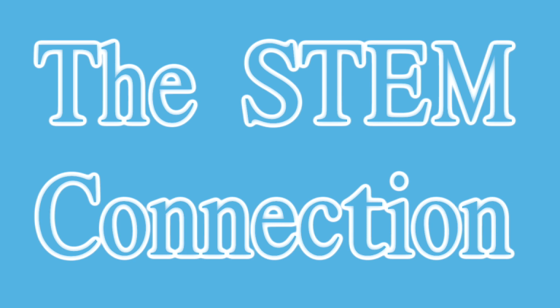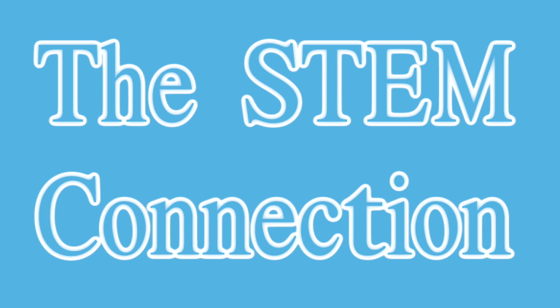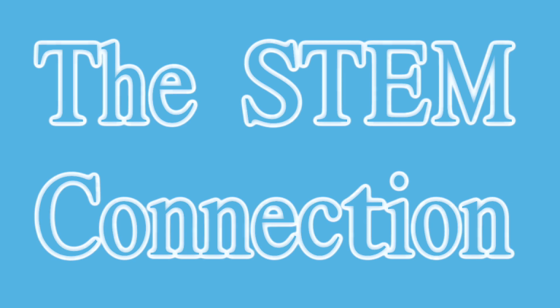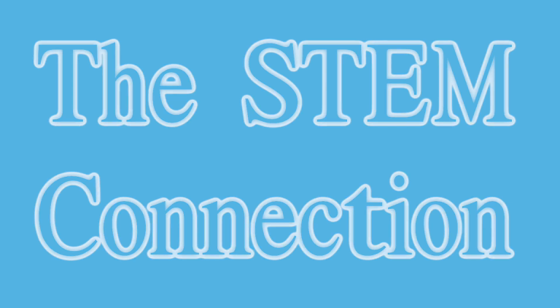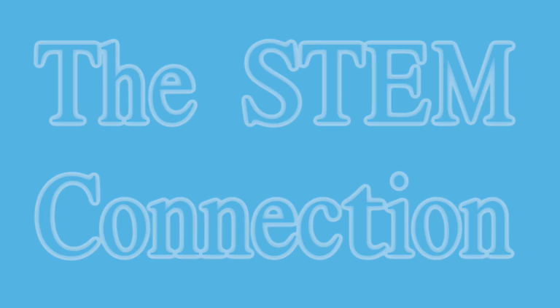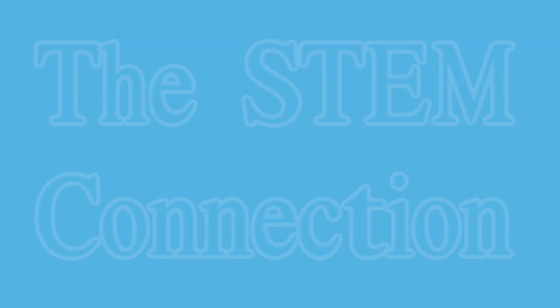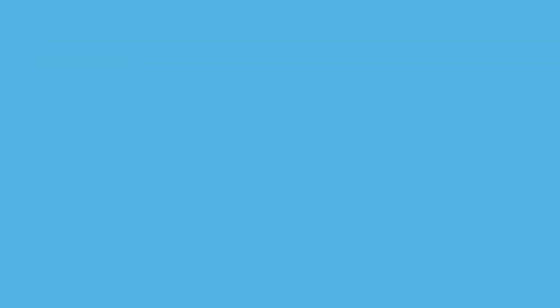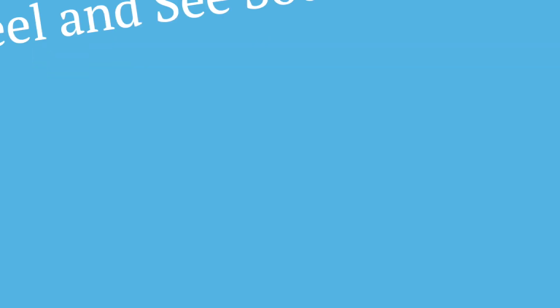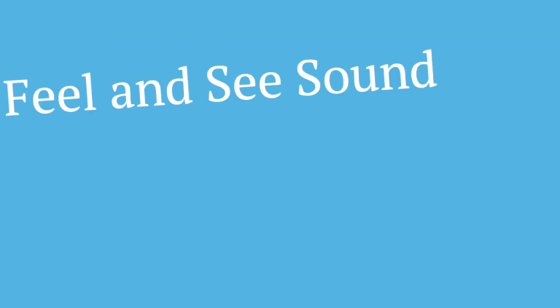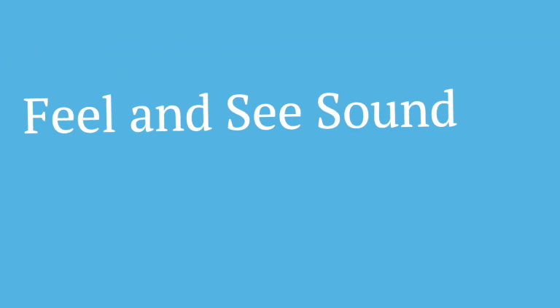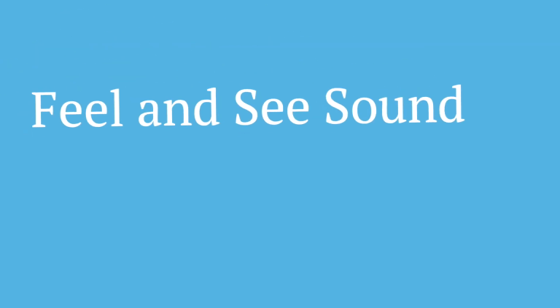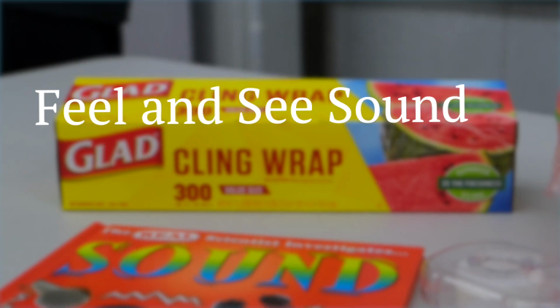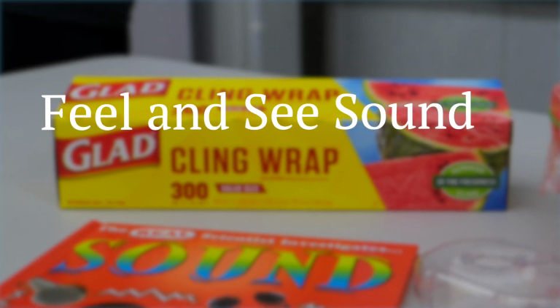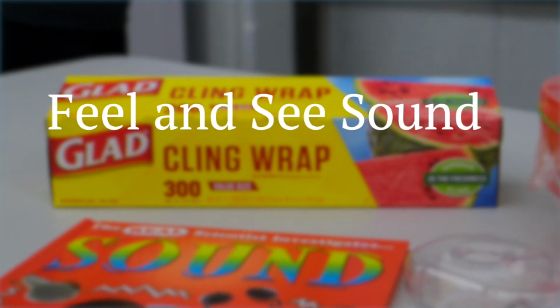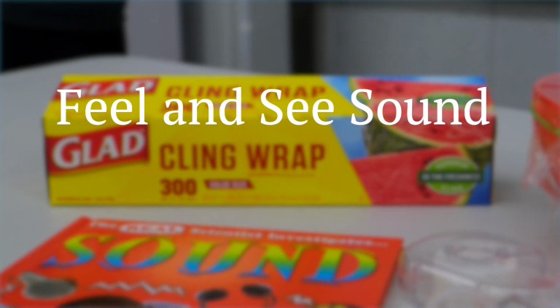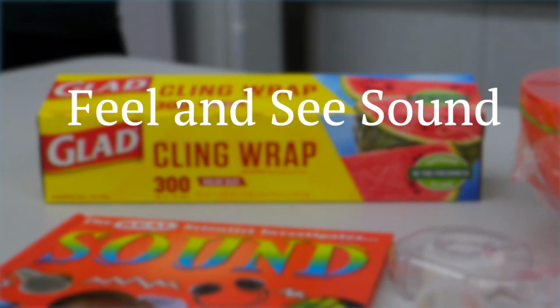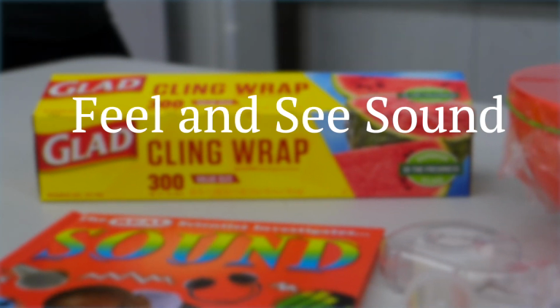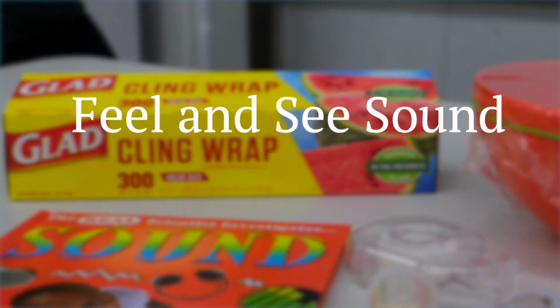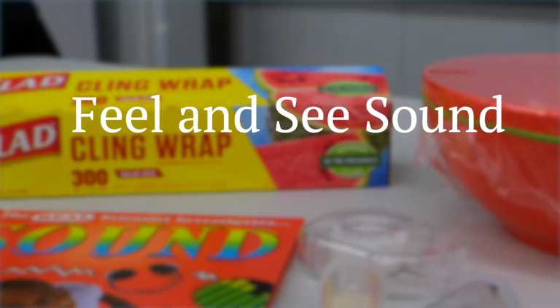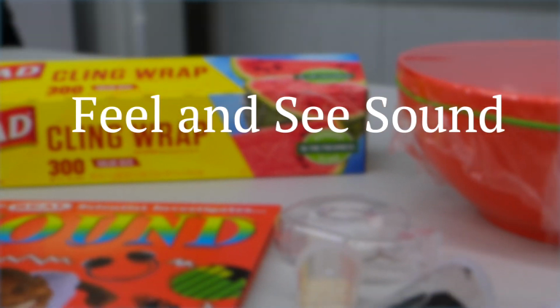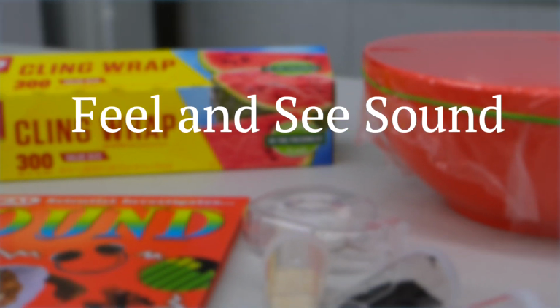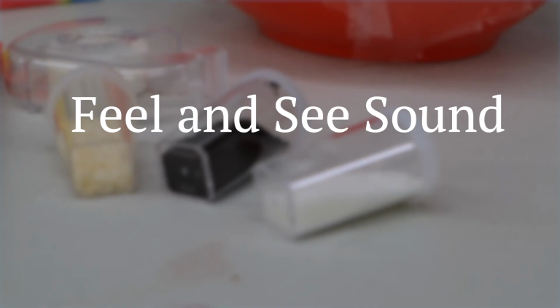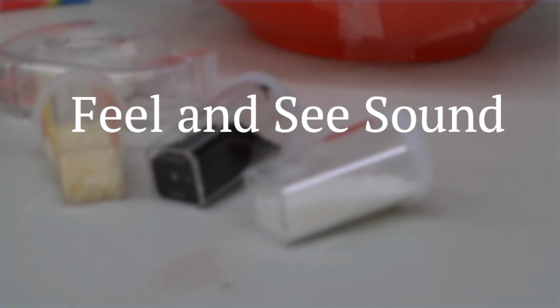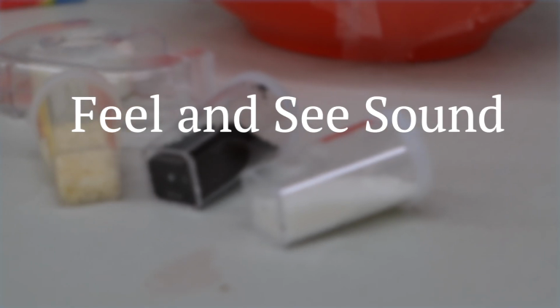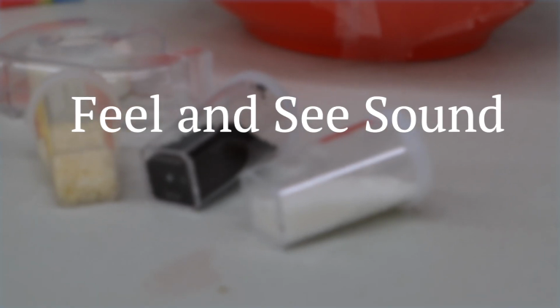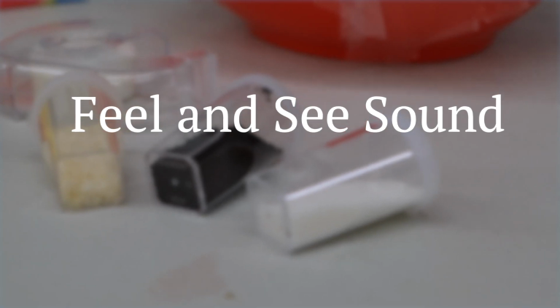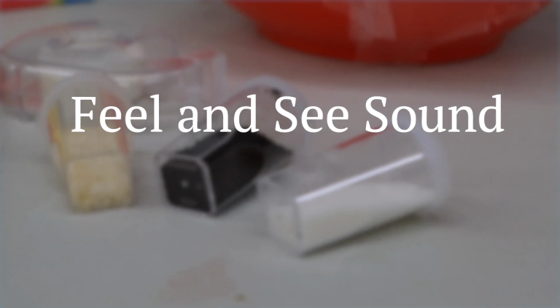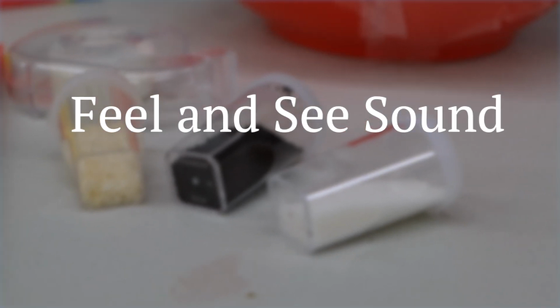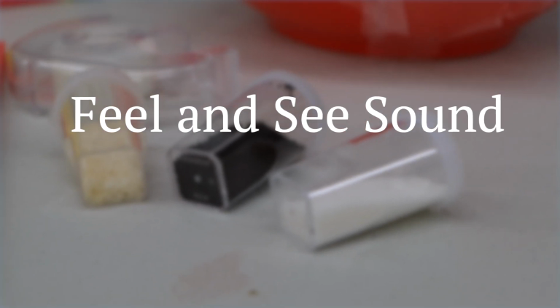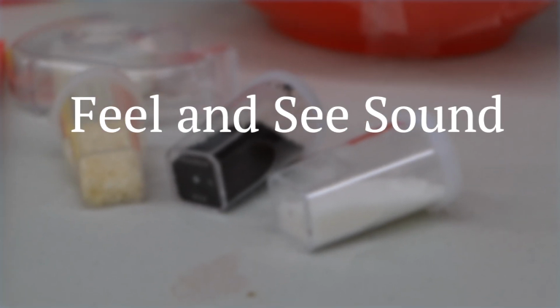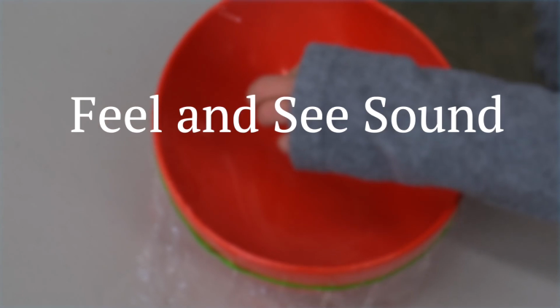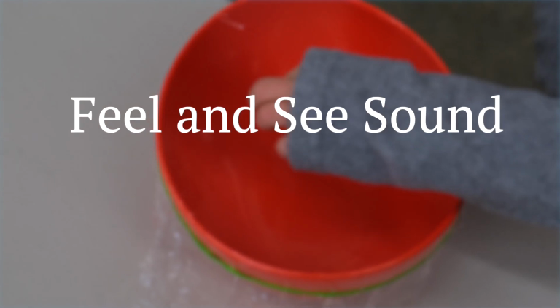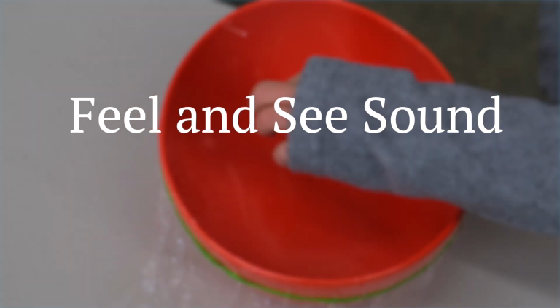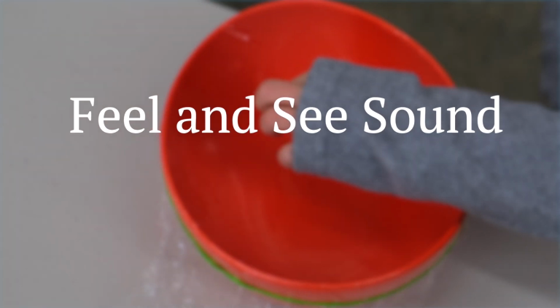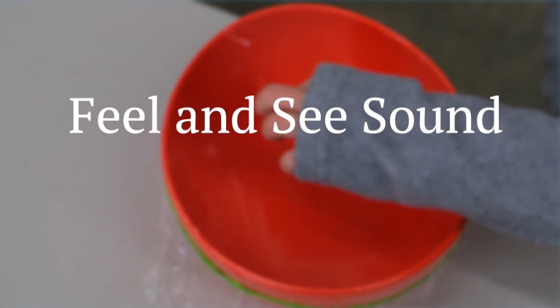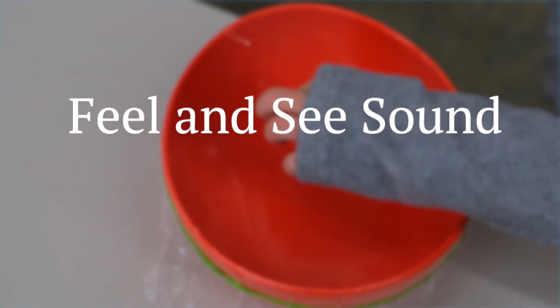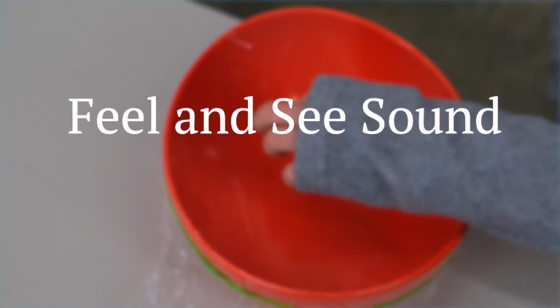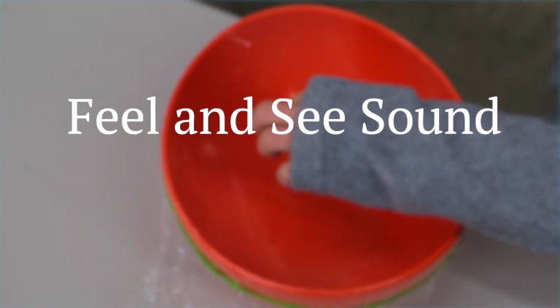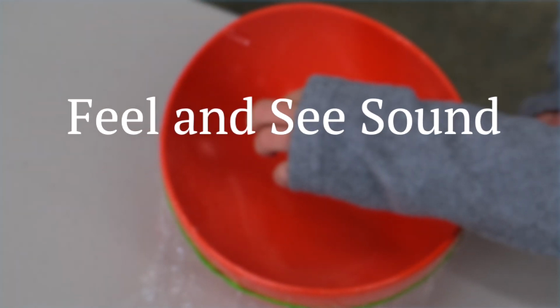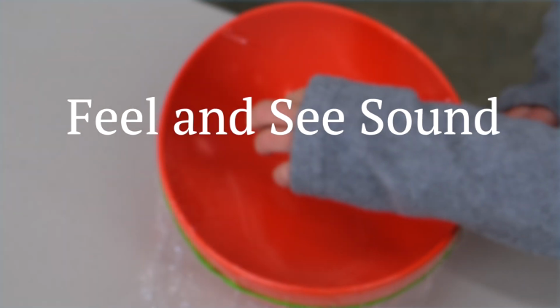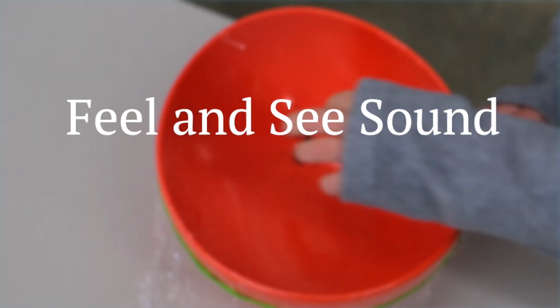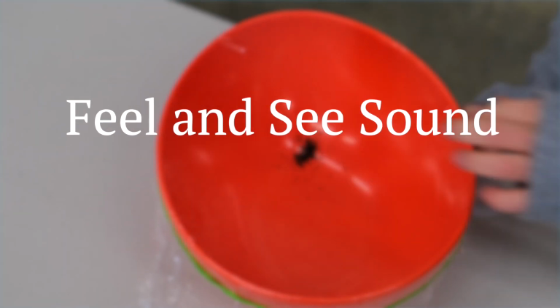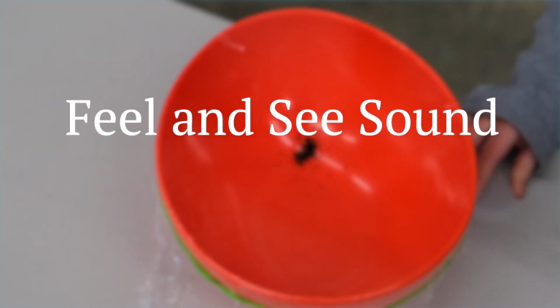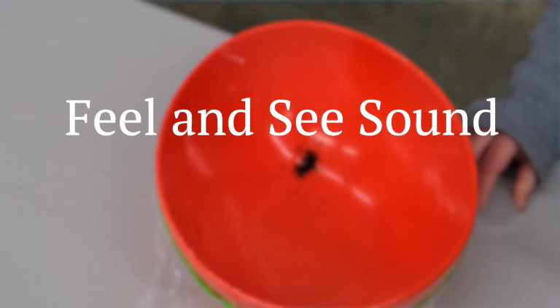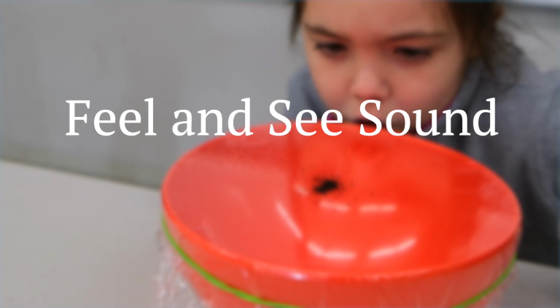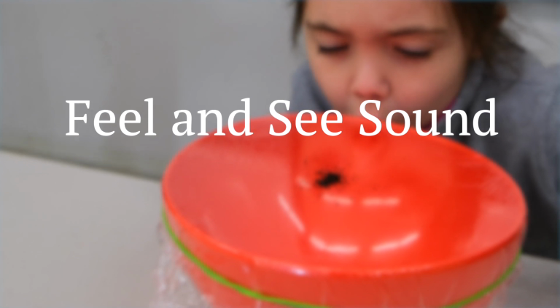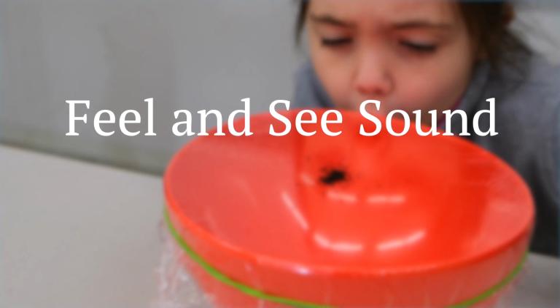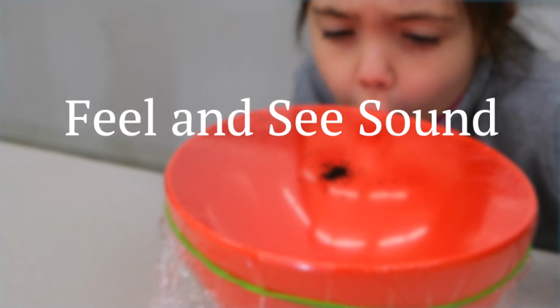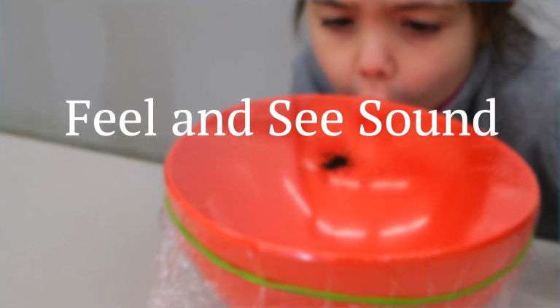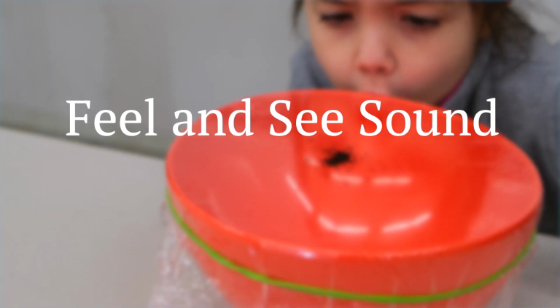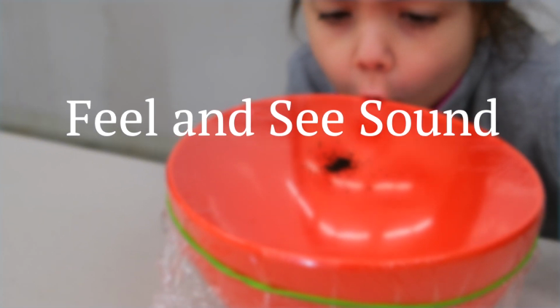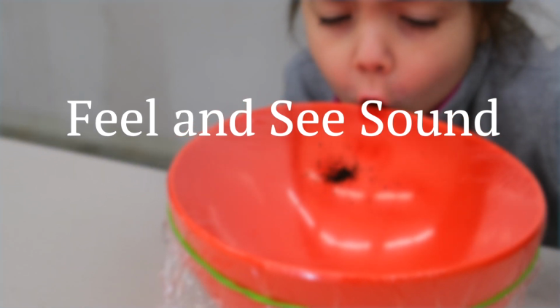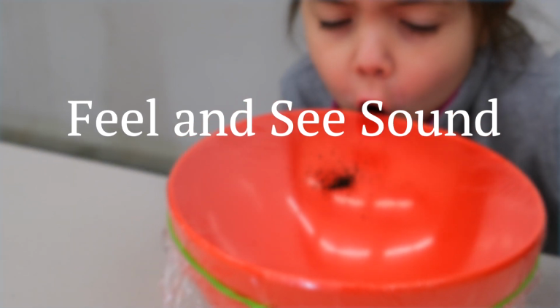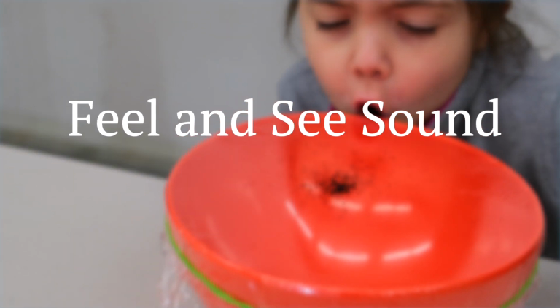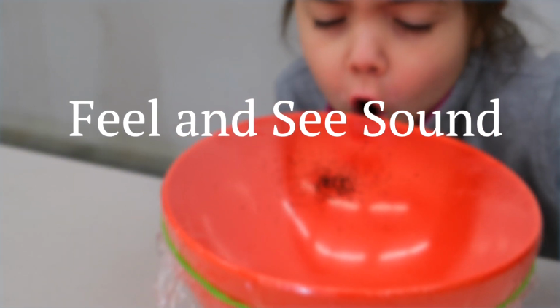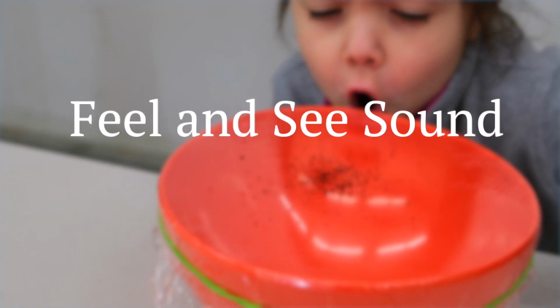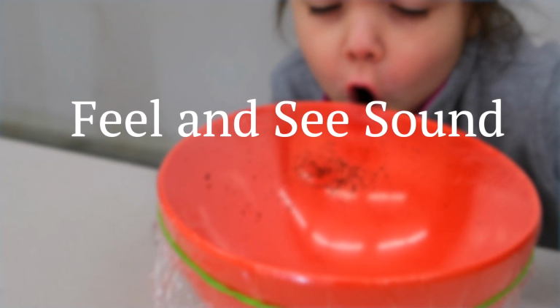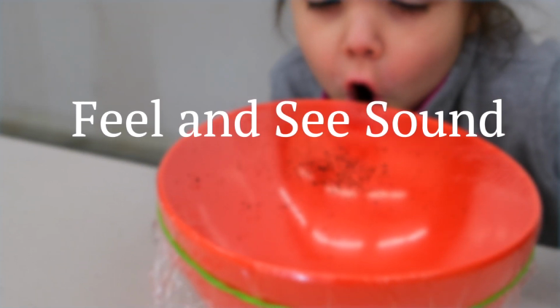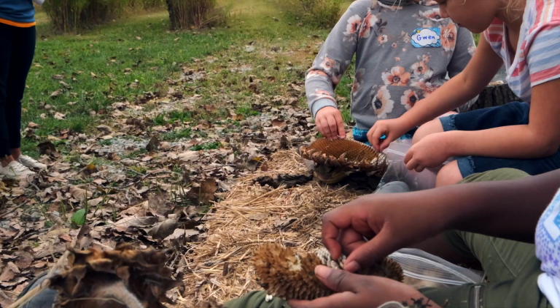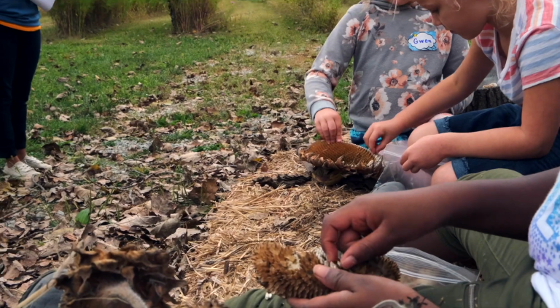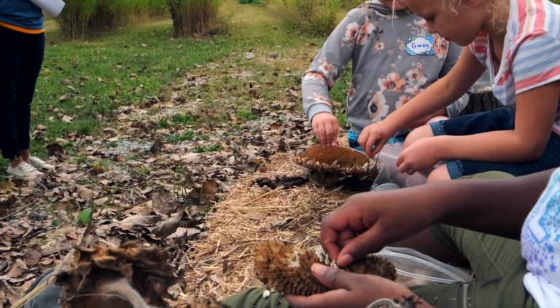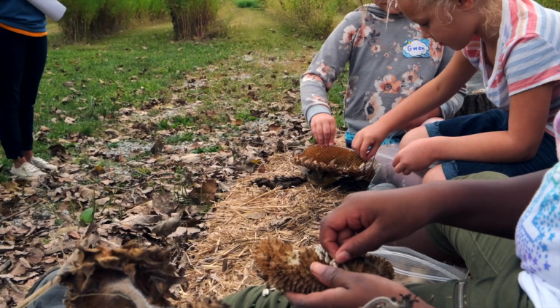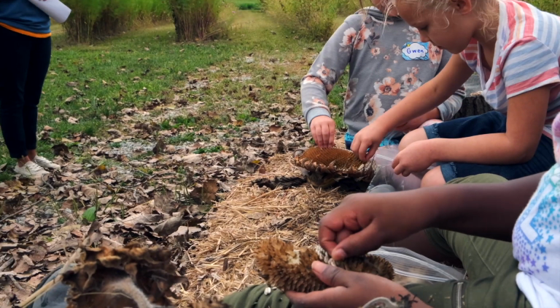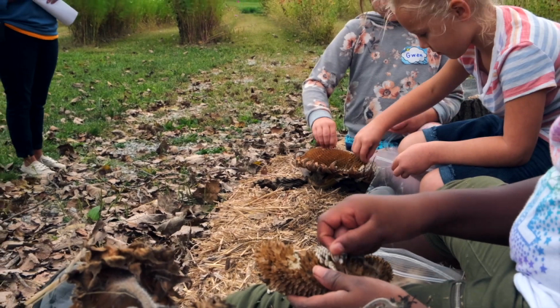Today's STEM quick win is Feel and See Sound. We'll be exploring how we can use all five of our senses to experience sound. Let's join a STEM kid and get started.